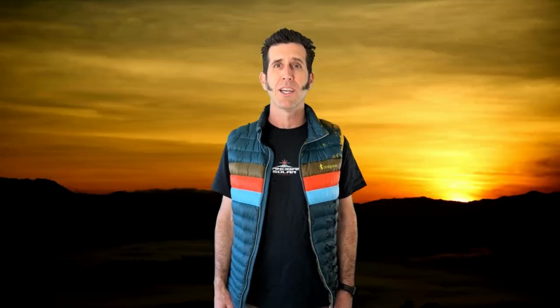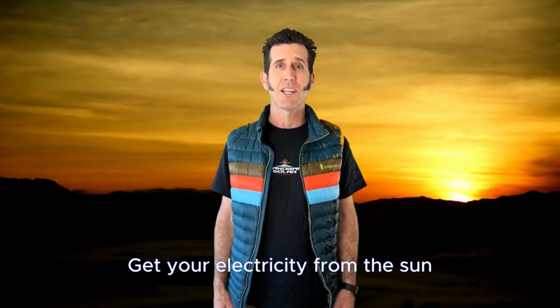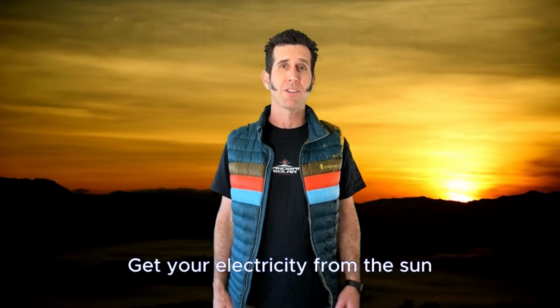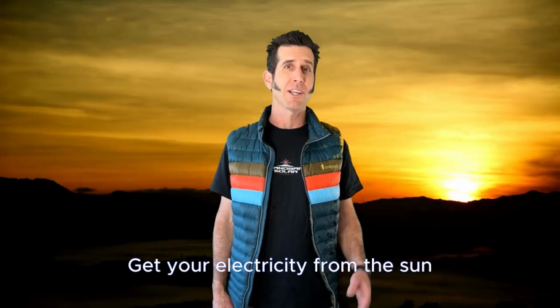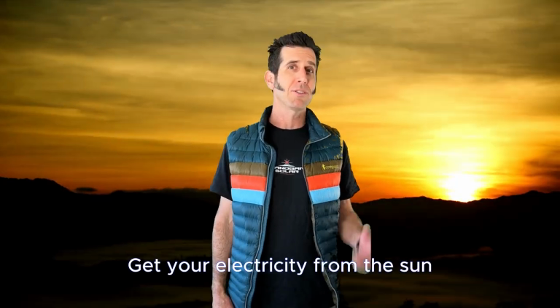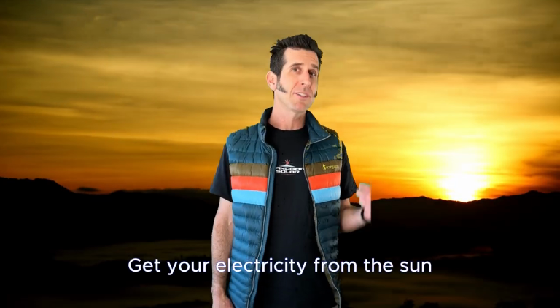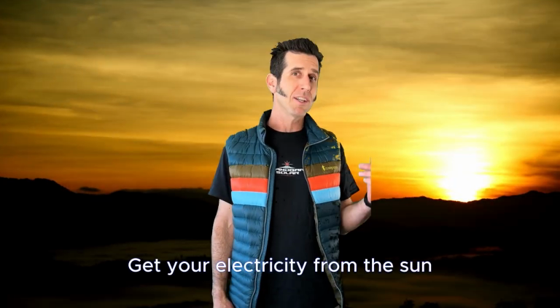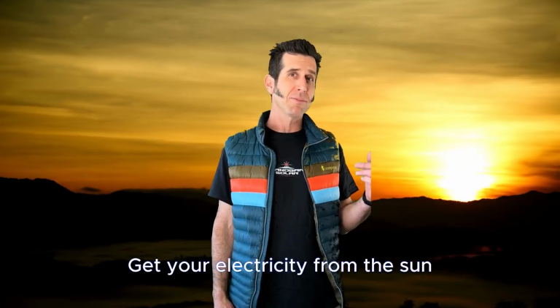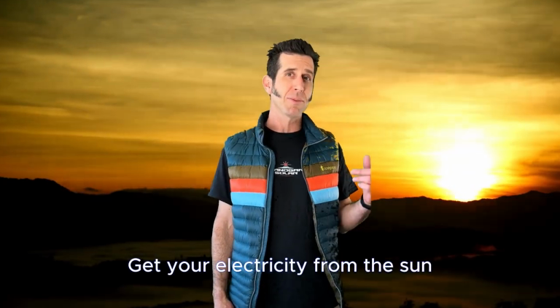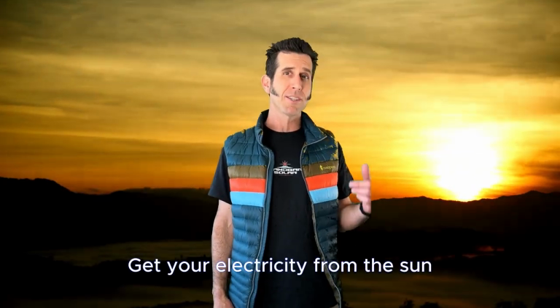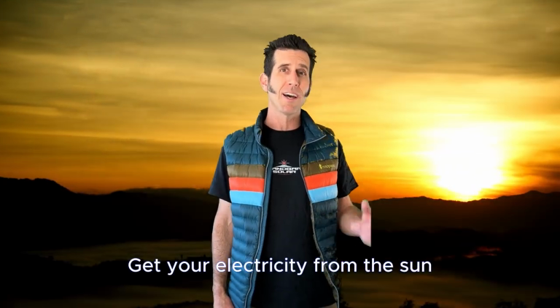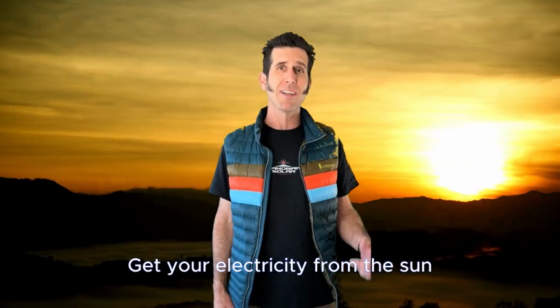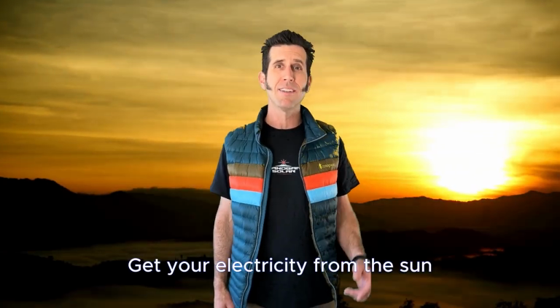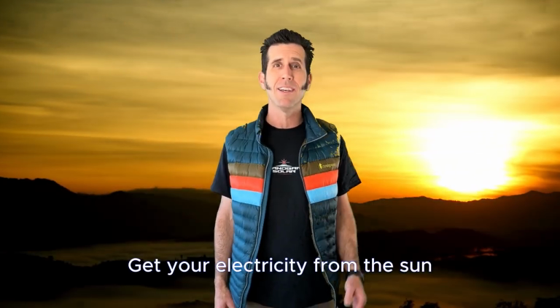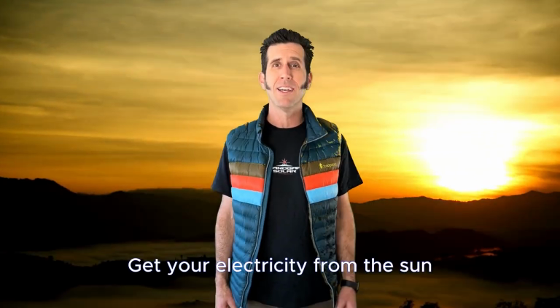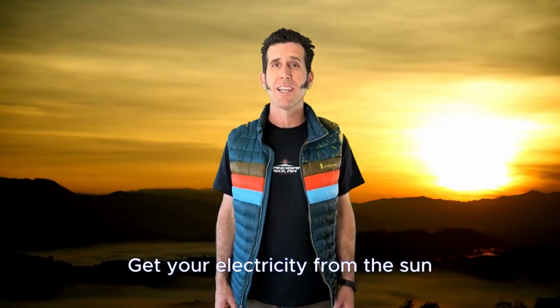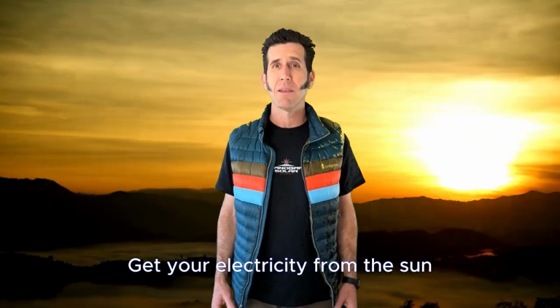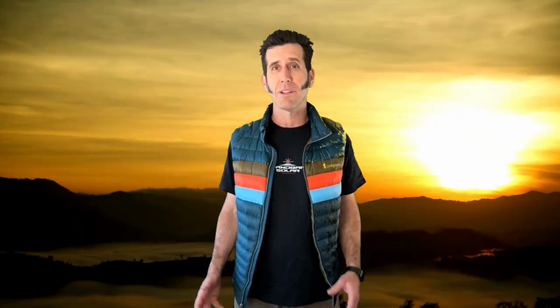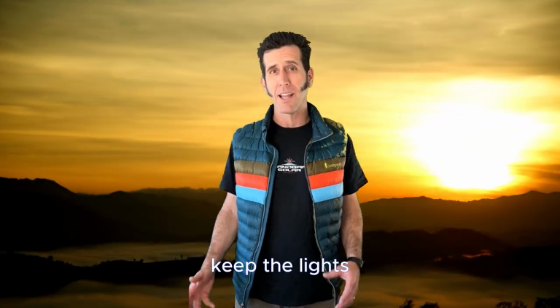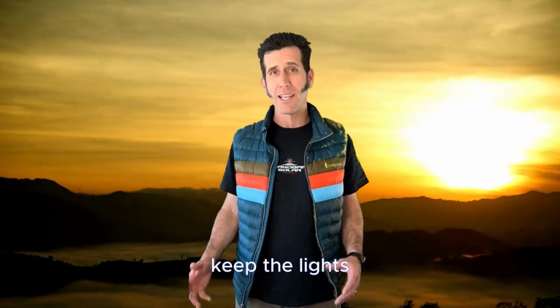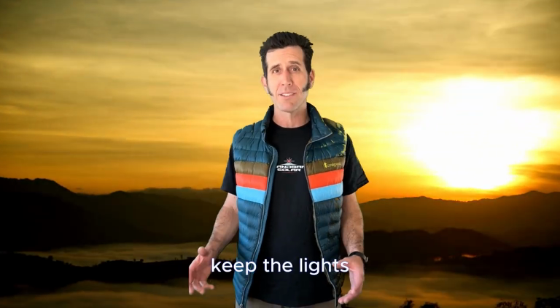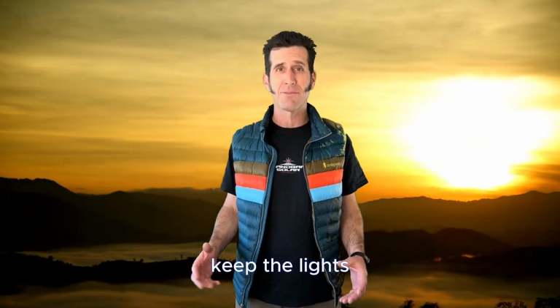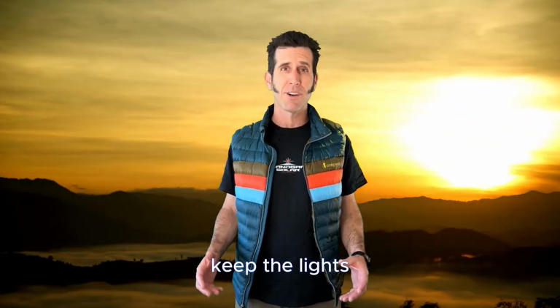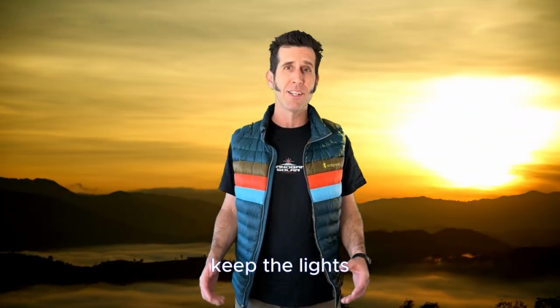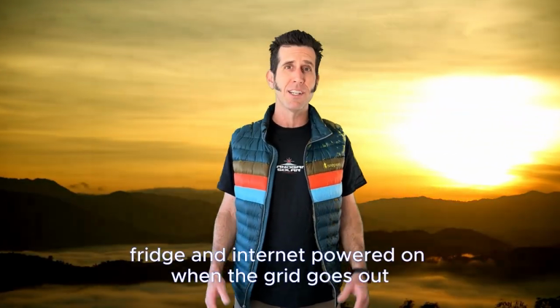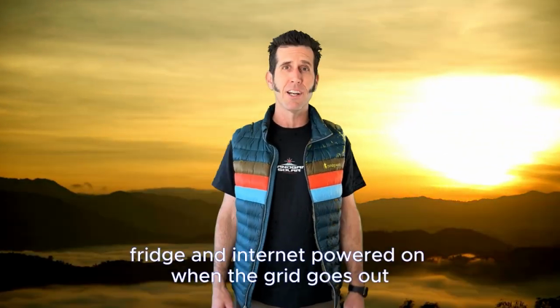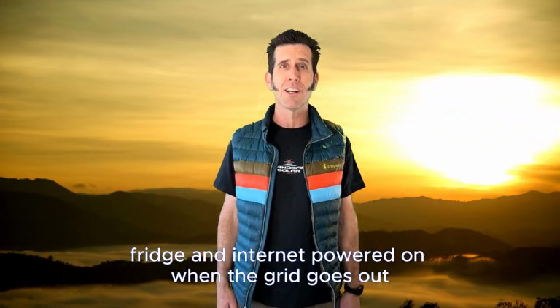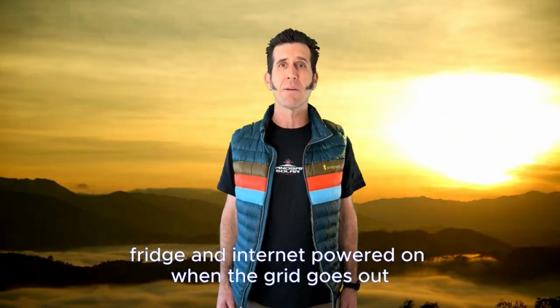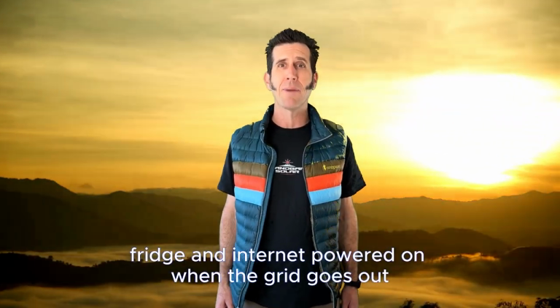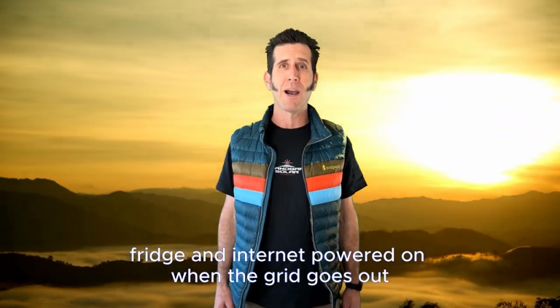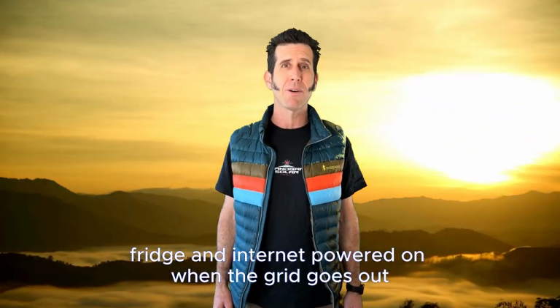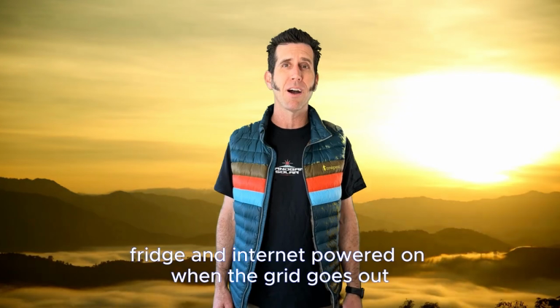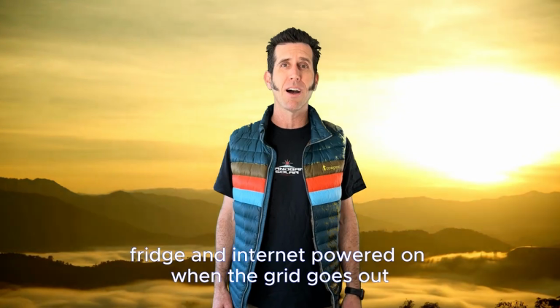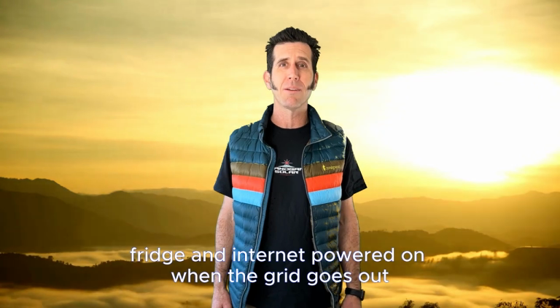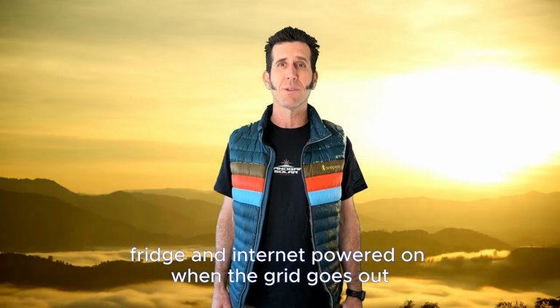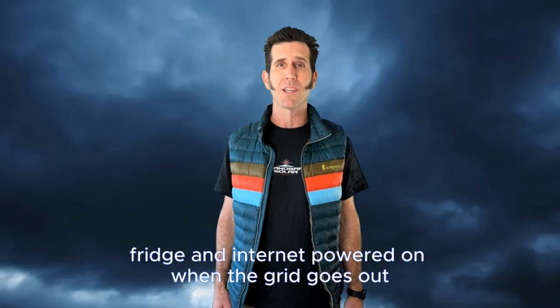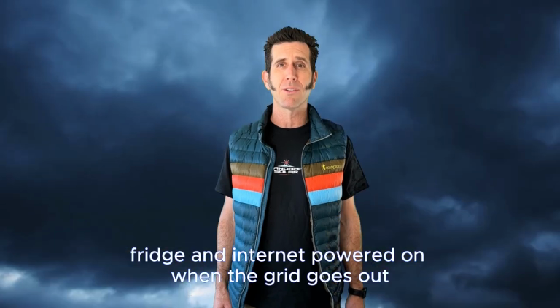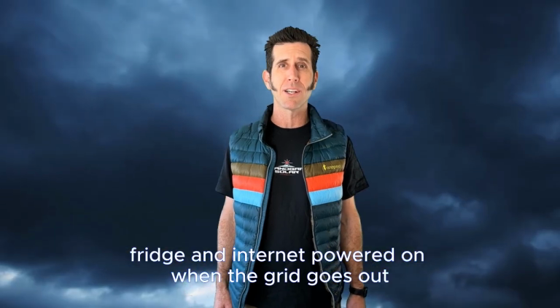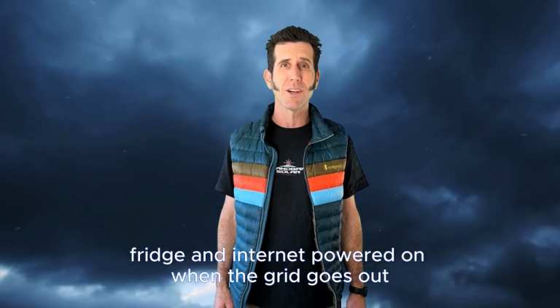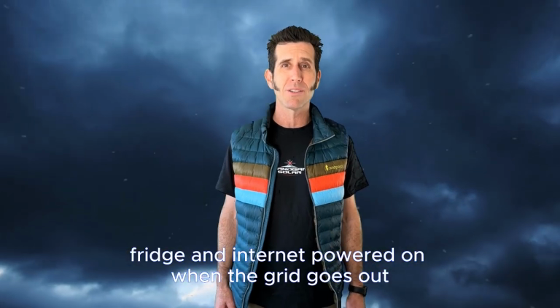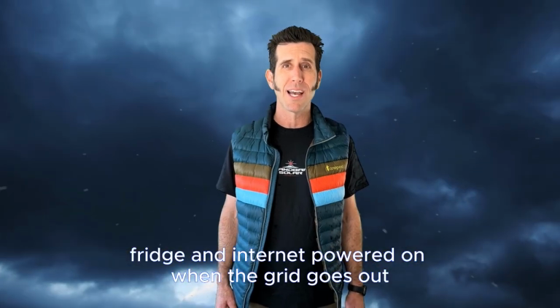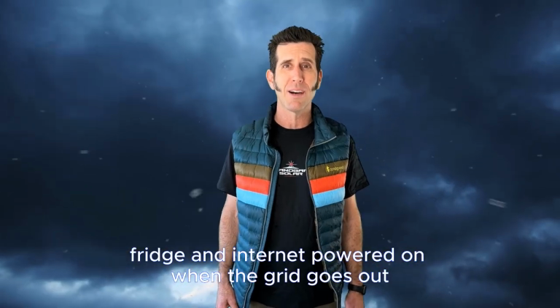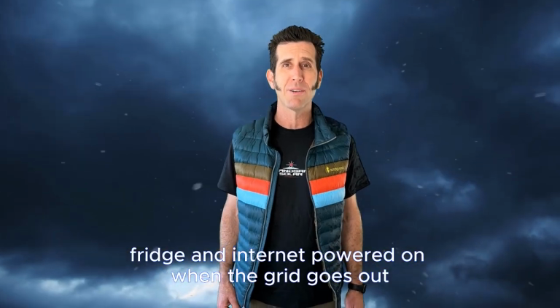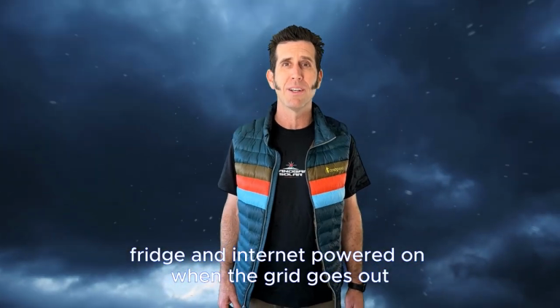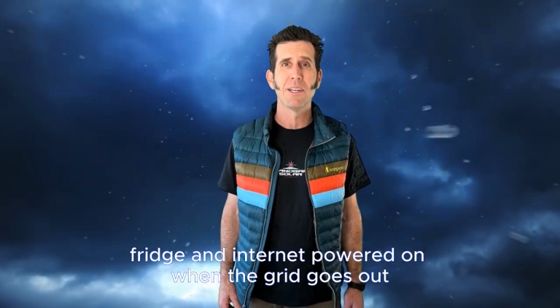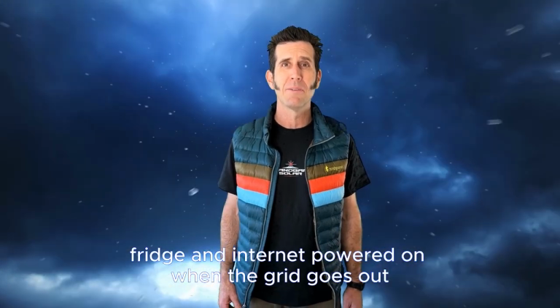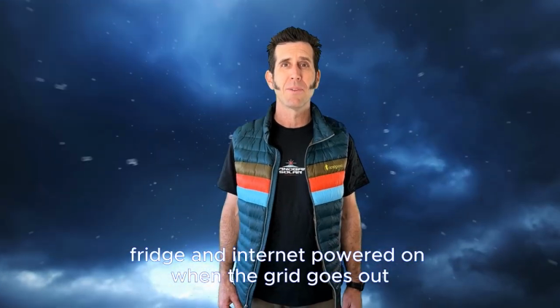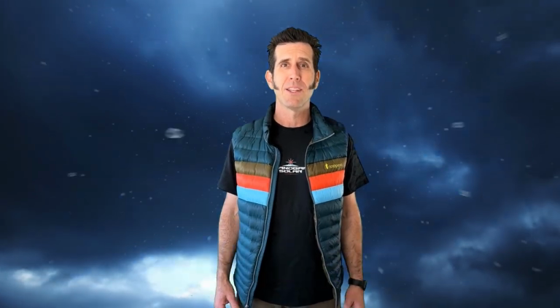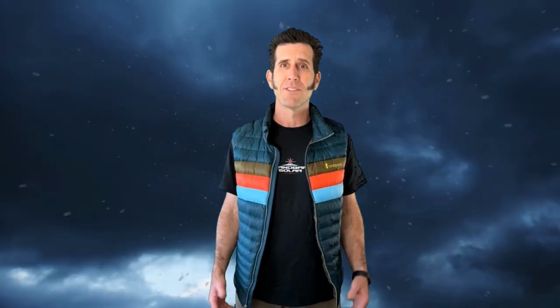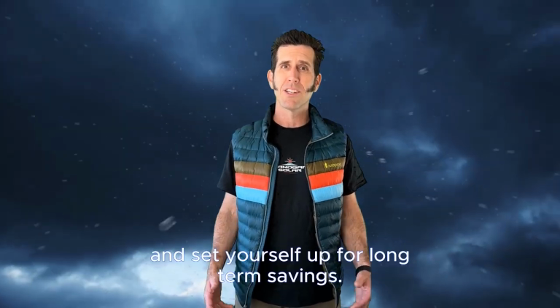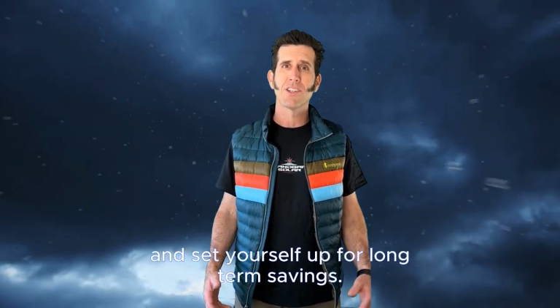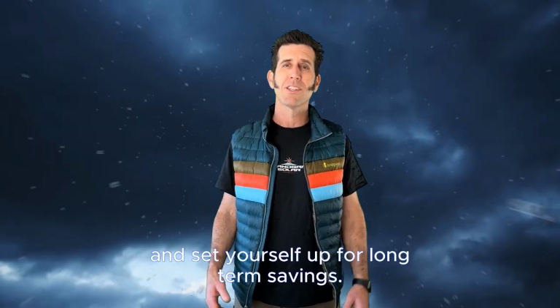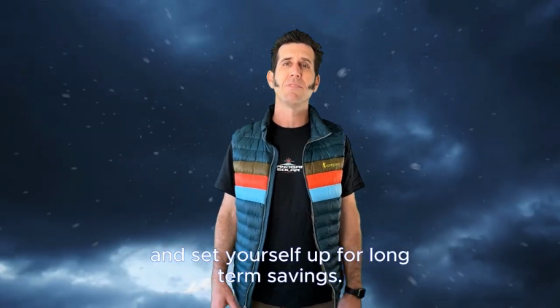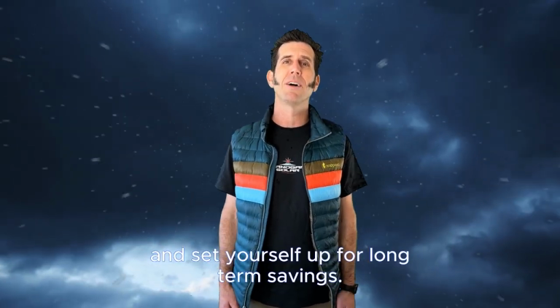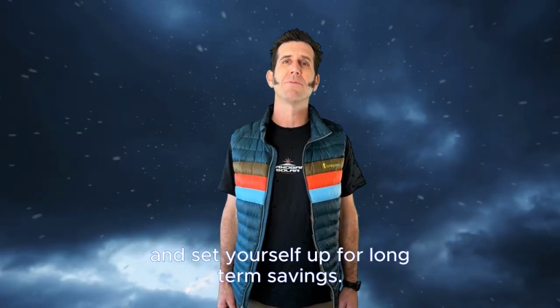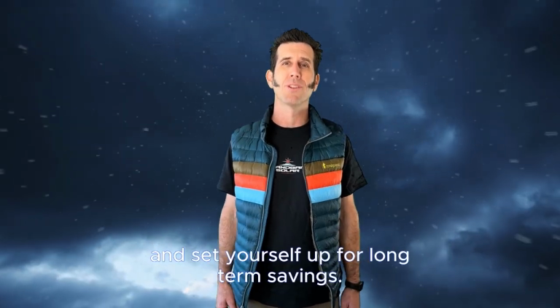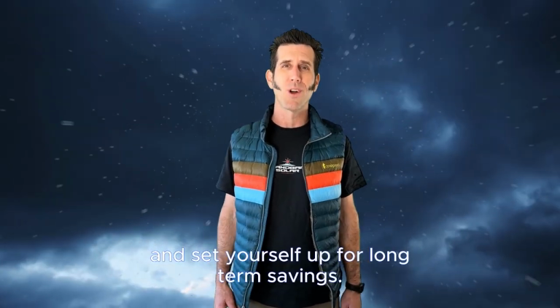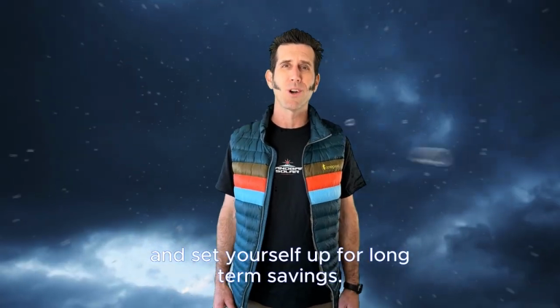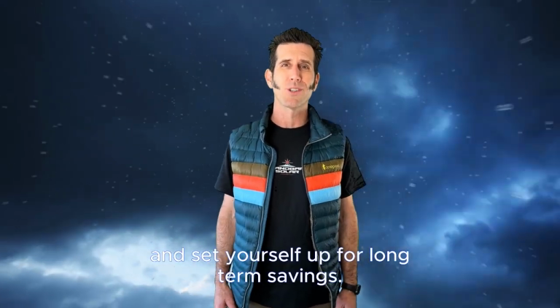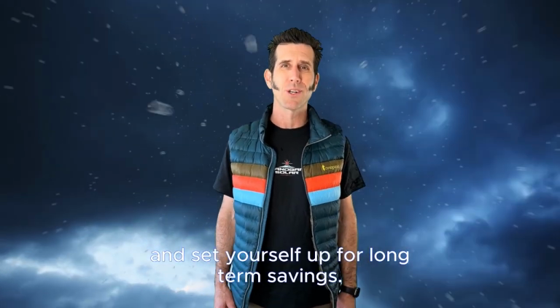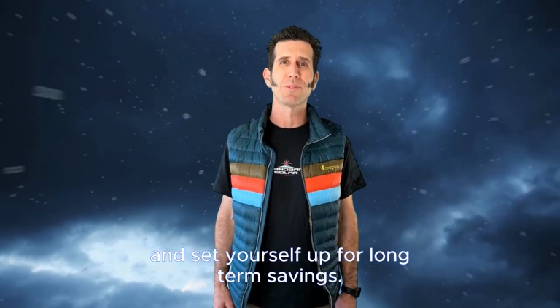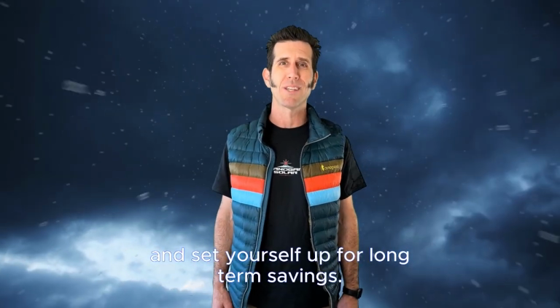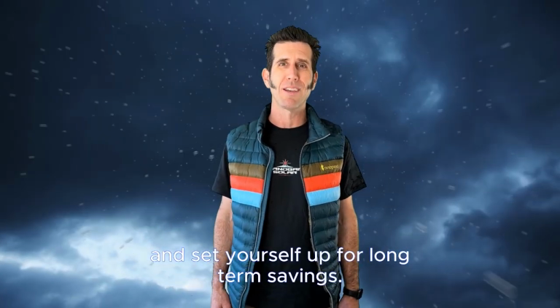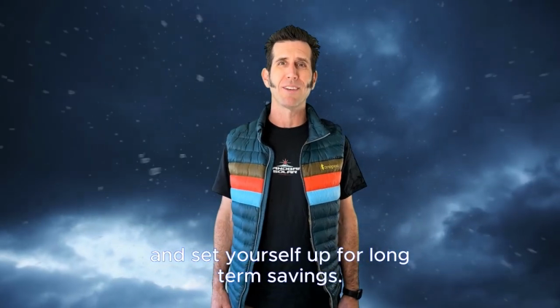Get your electricity from the sun, keep the lights, fridge, and internet powered on when the grid goes out, and set yourself up for long-term savings.